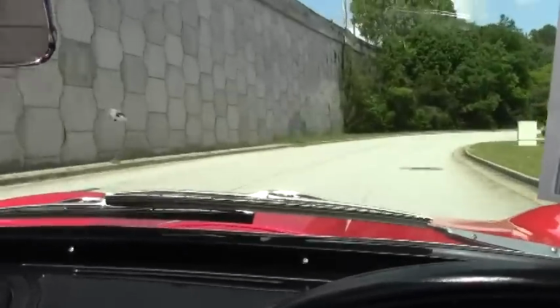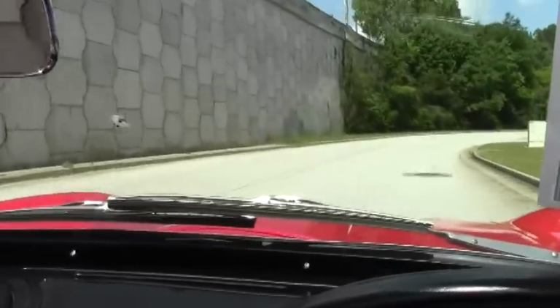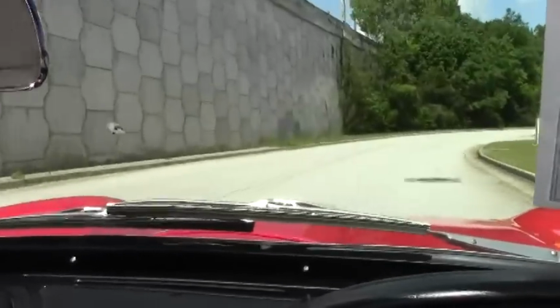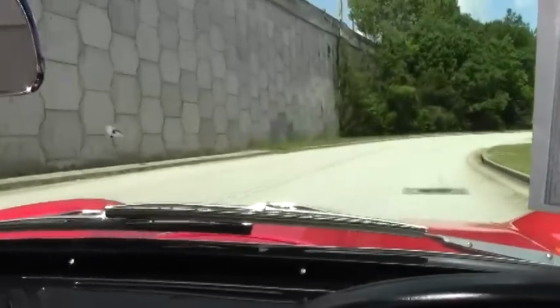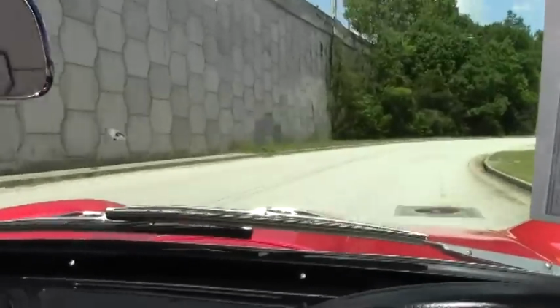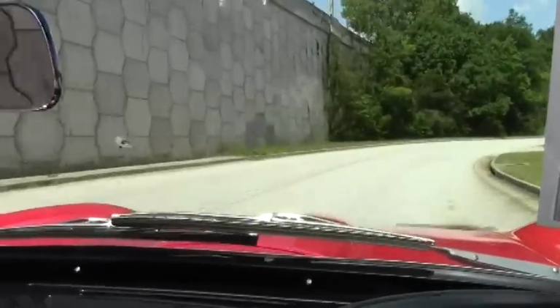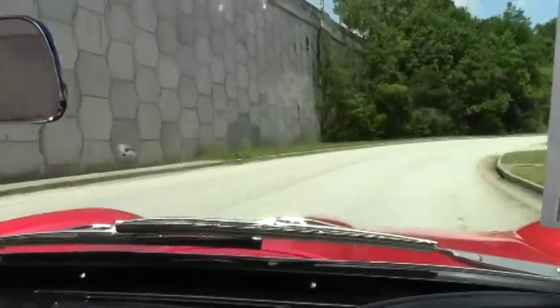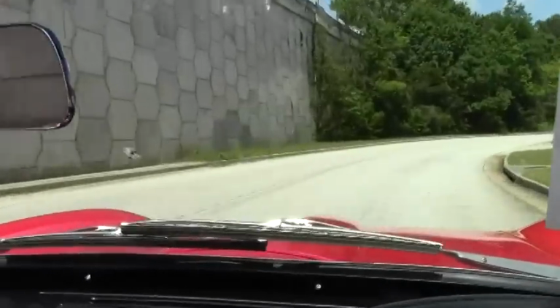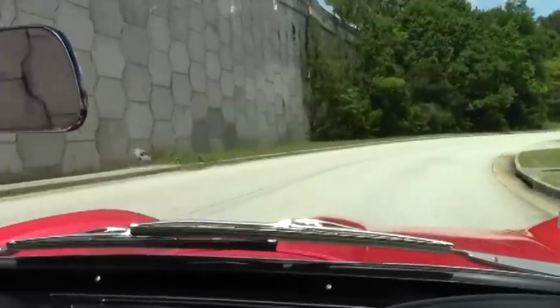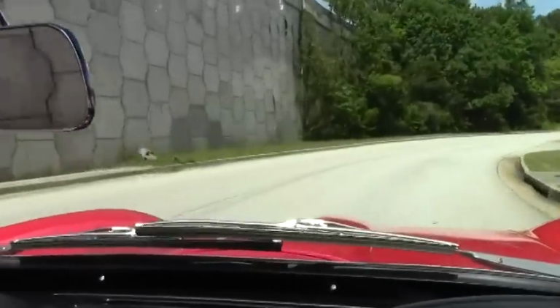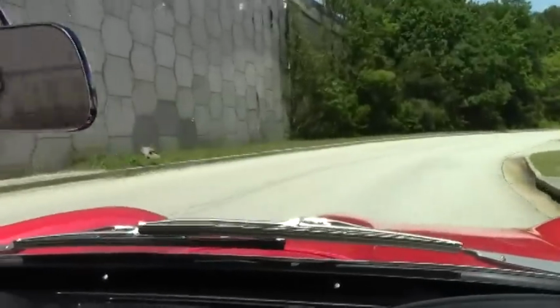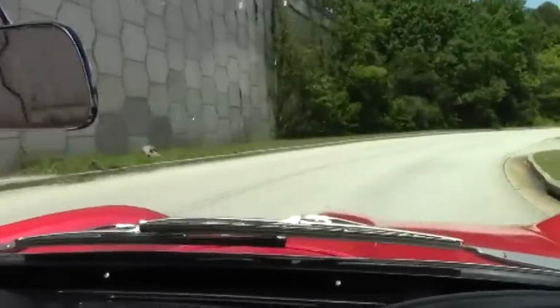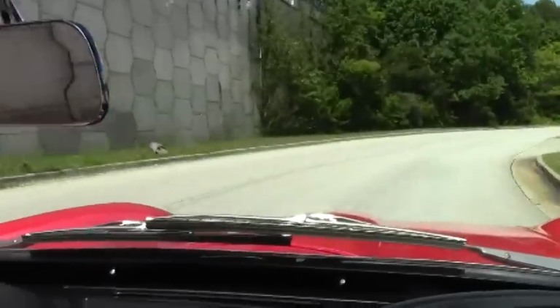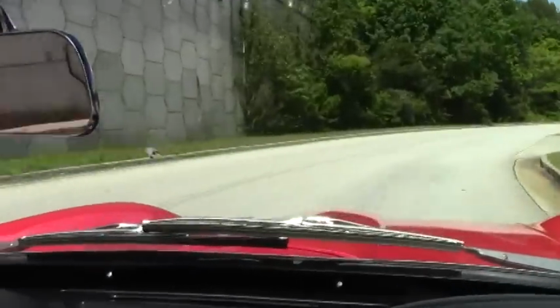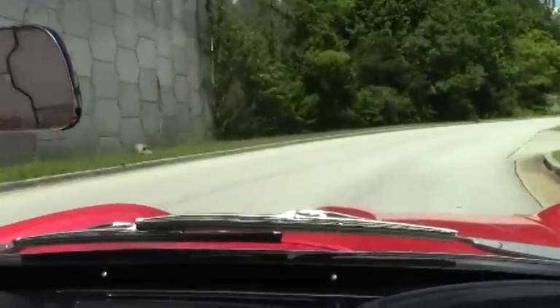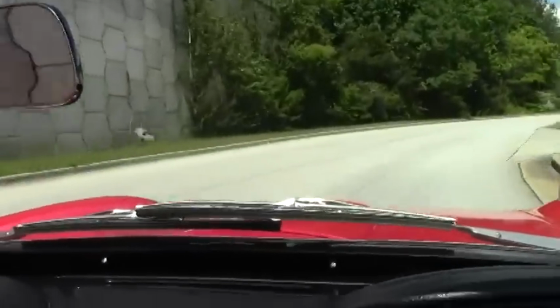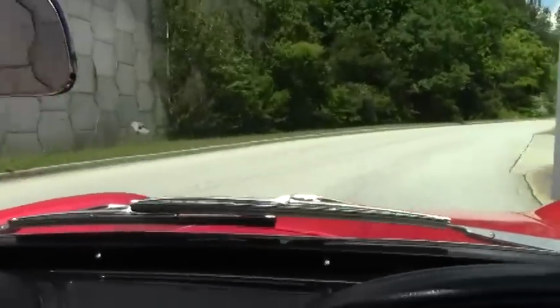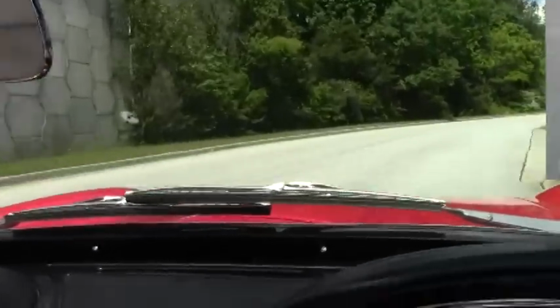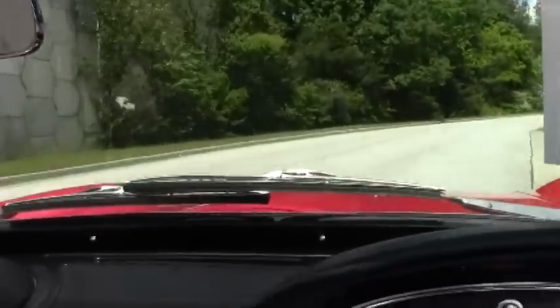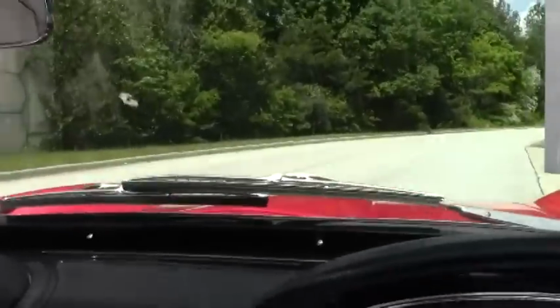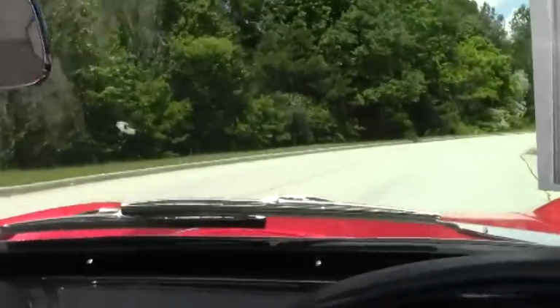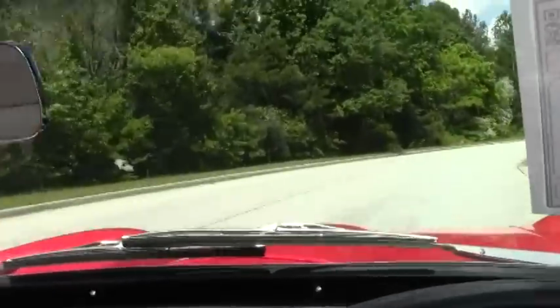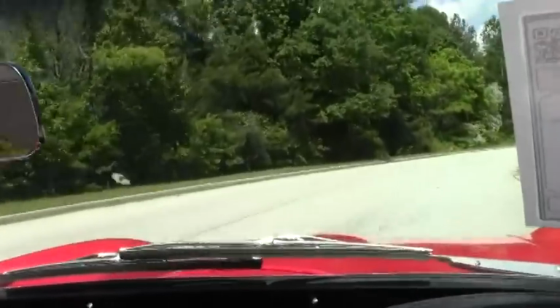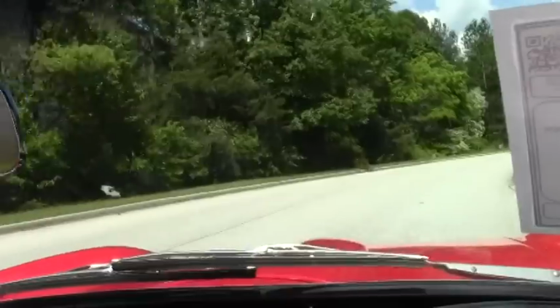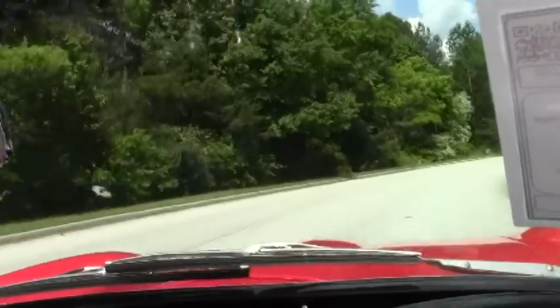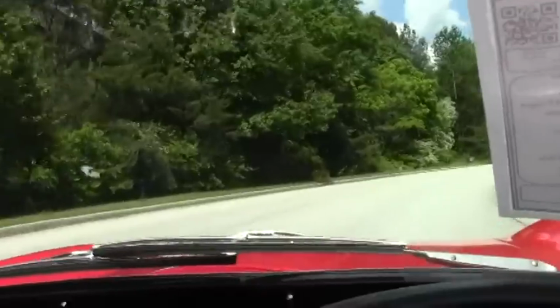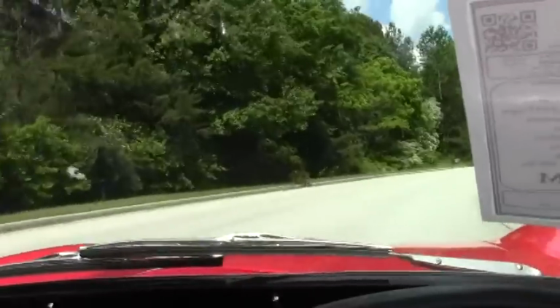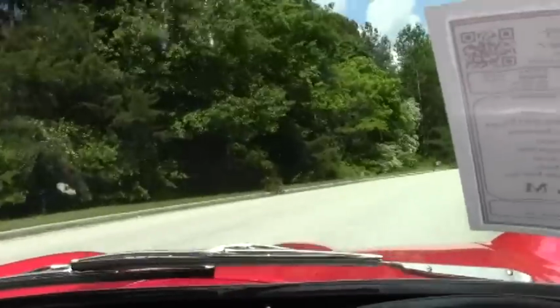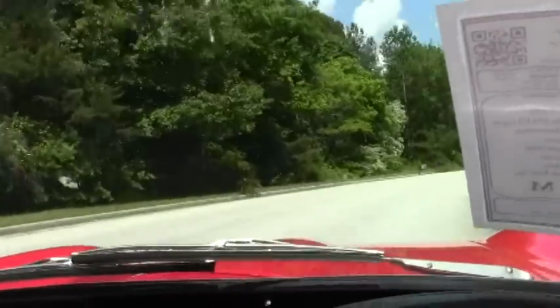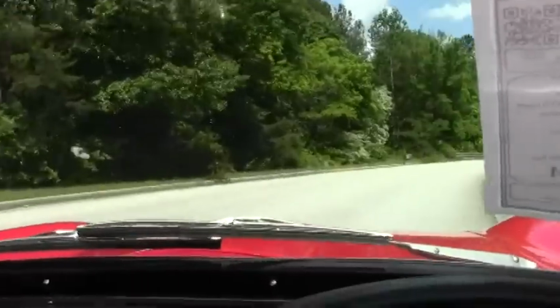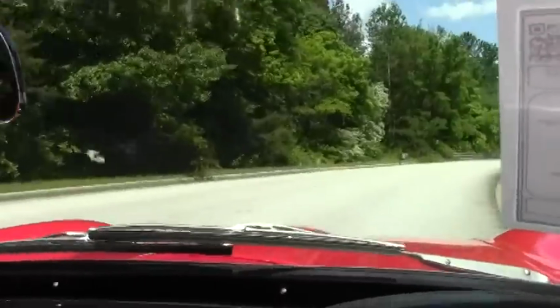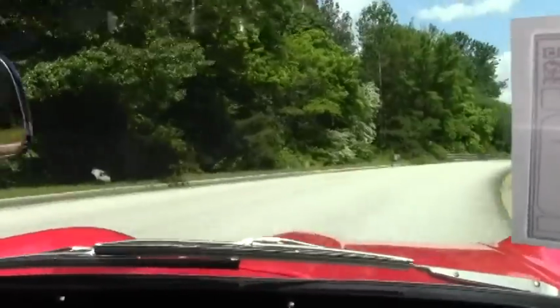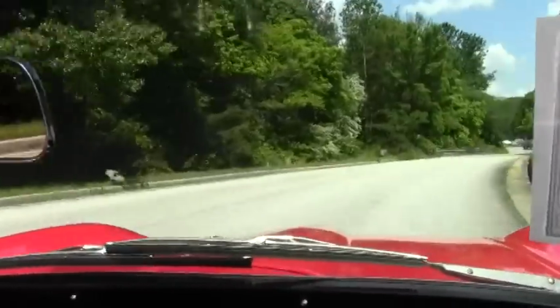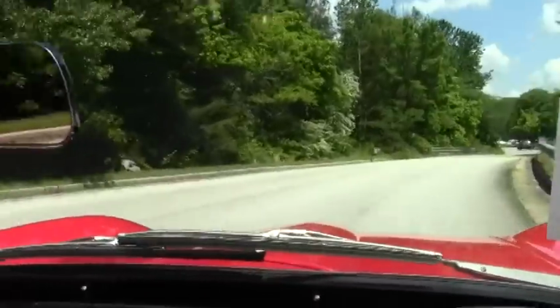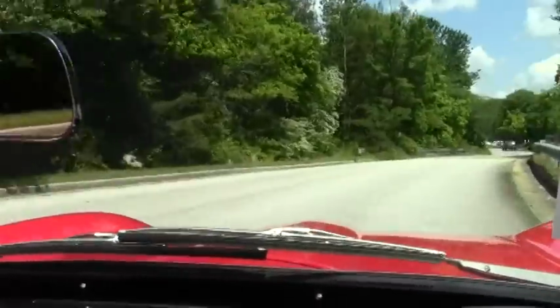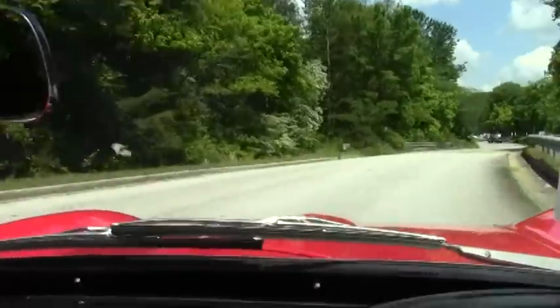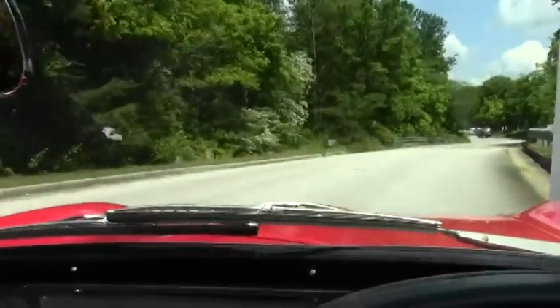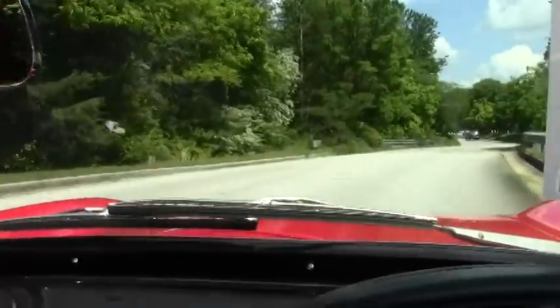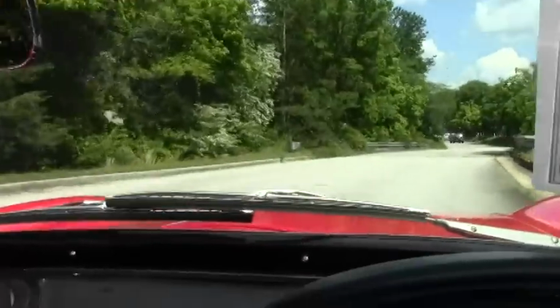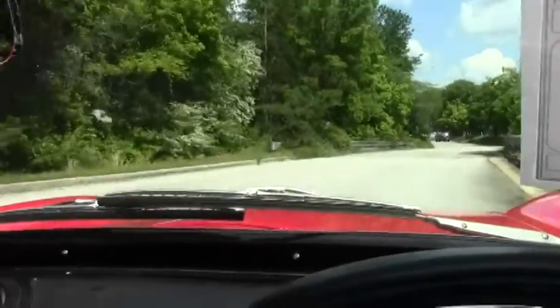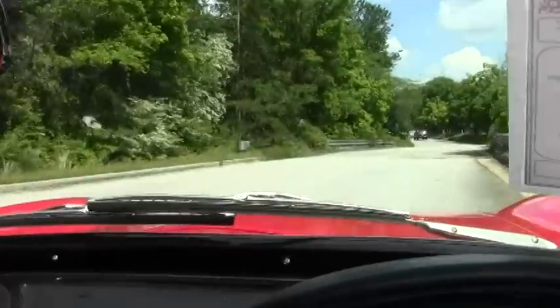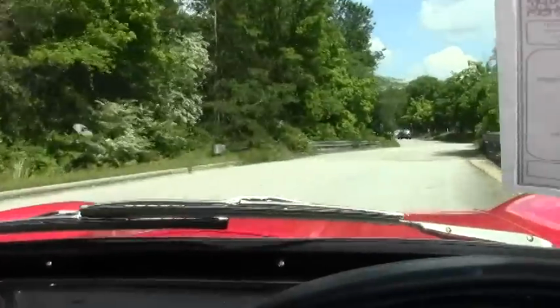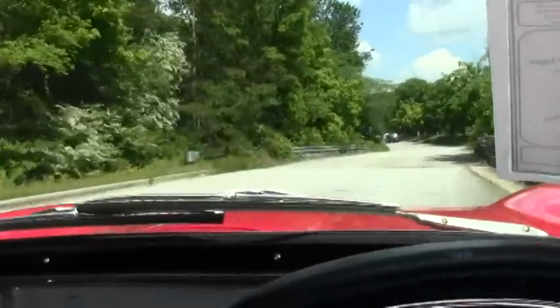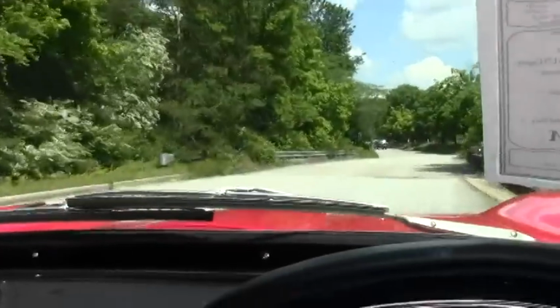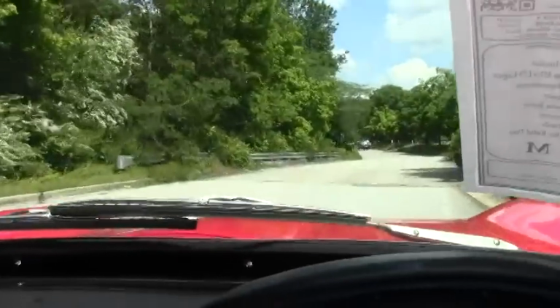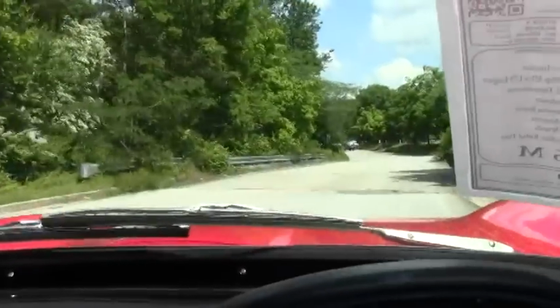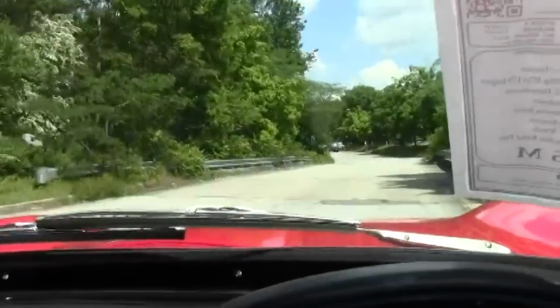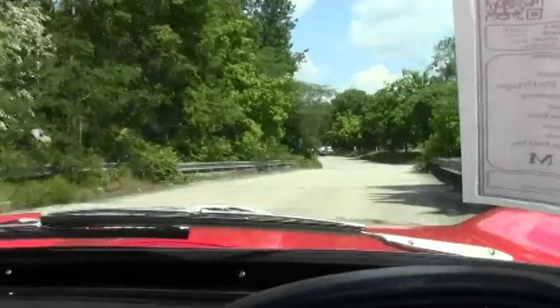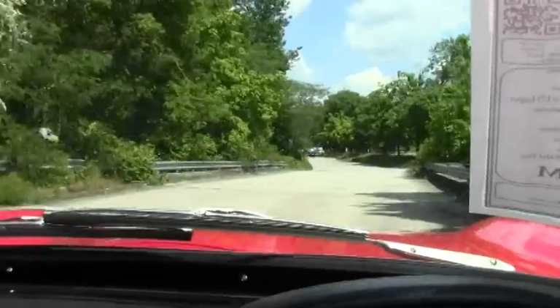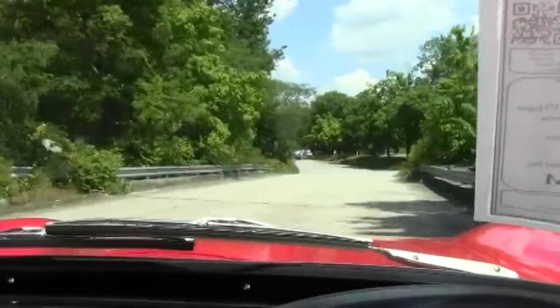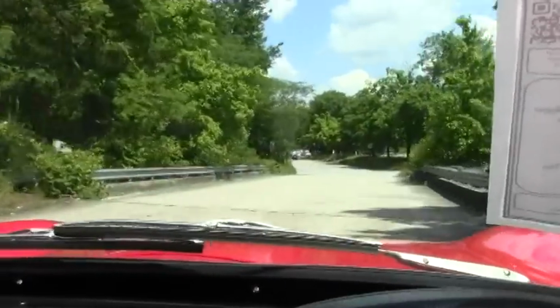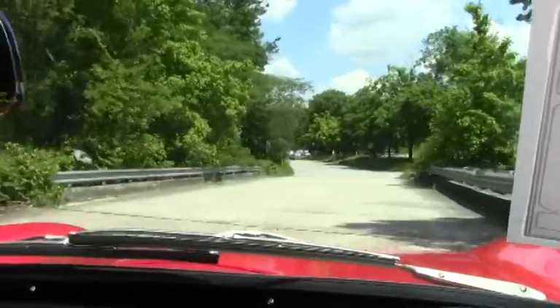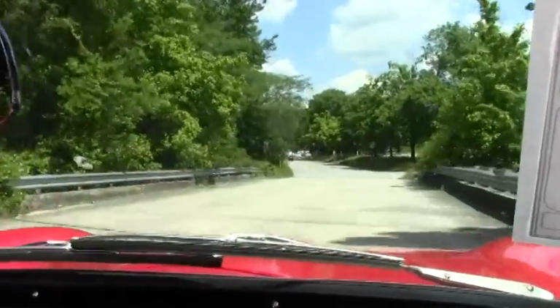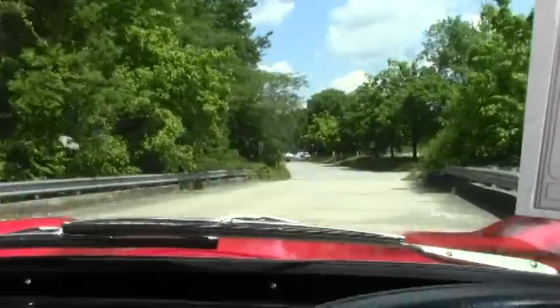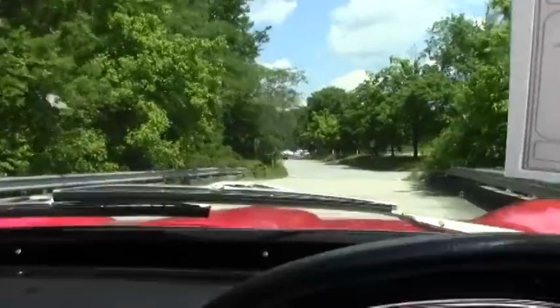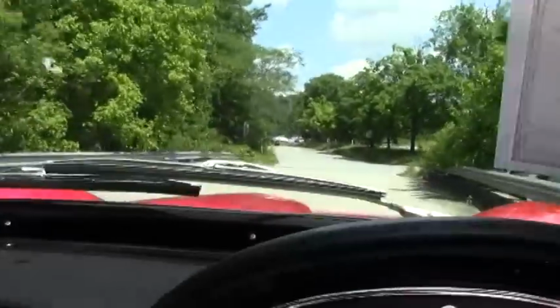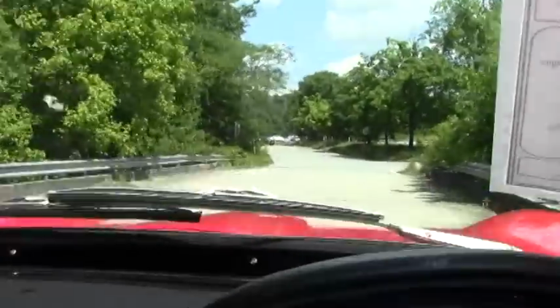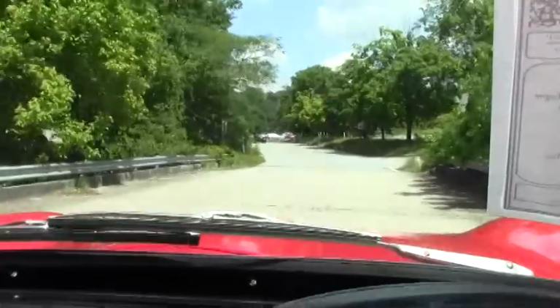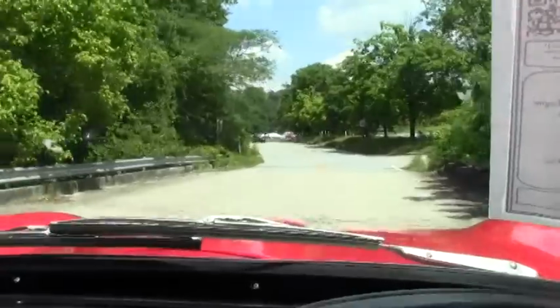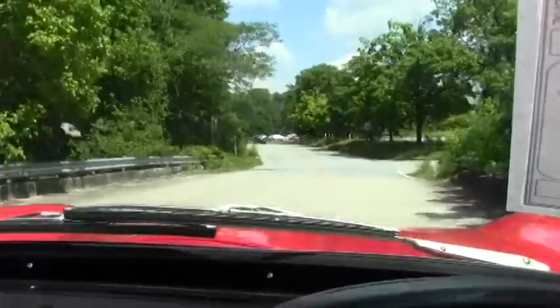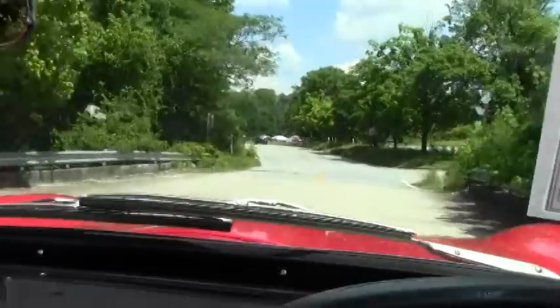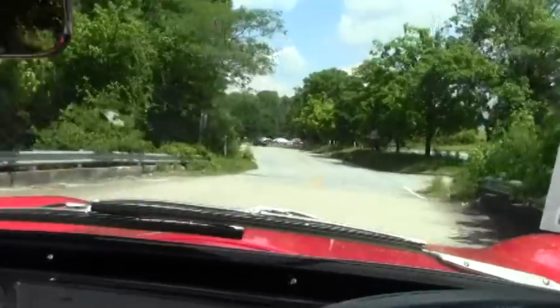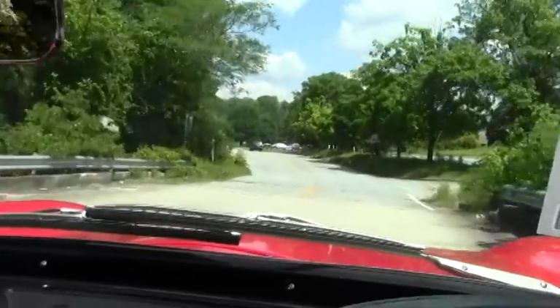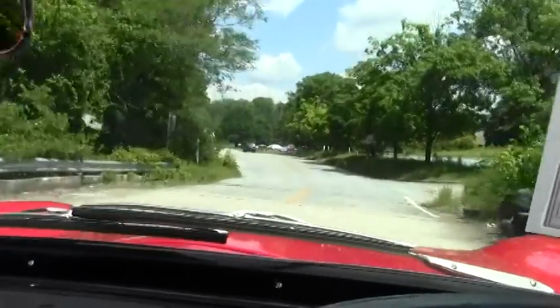Side pipes give this car a real fun aspect as you hear it go down the road. You don't even need to hear the radio.